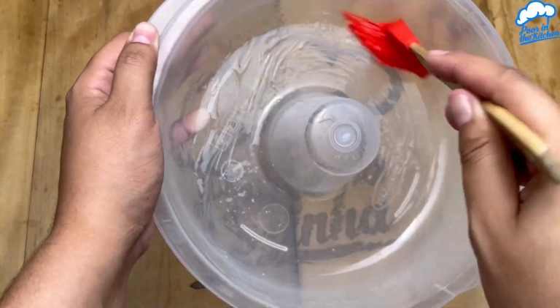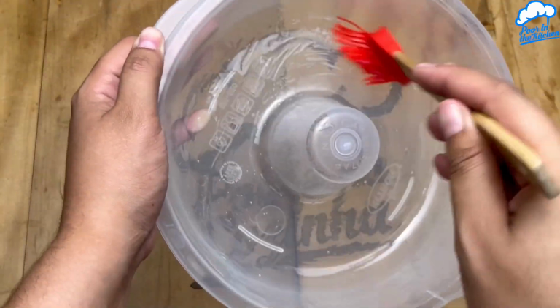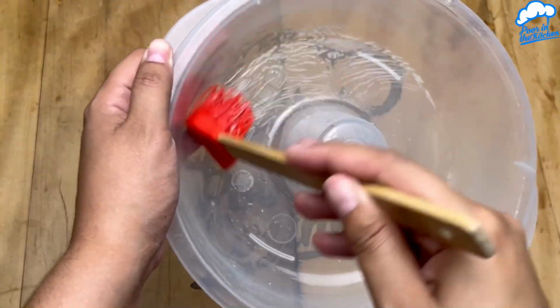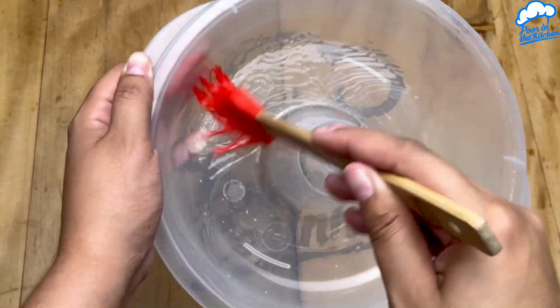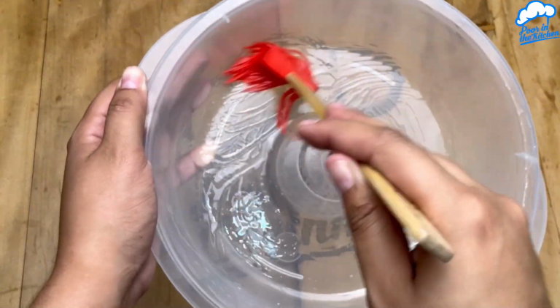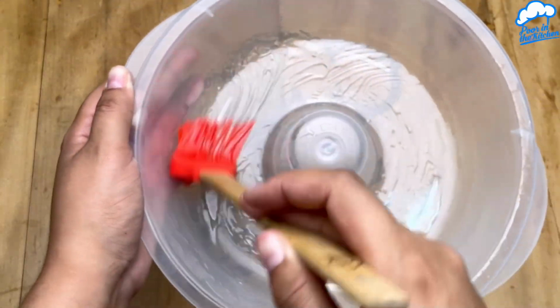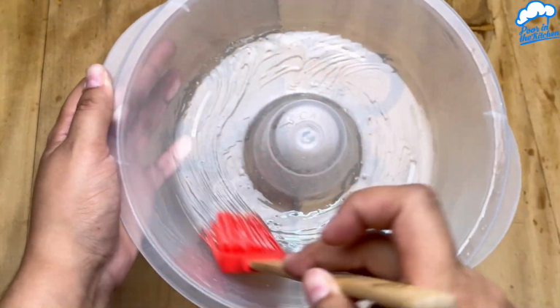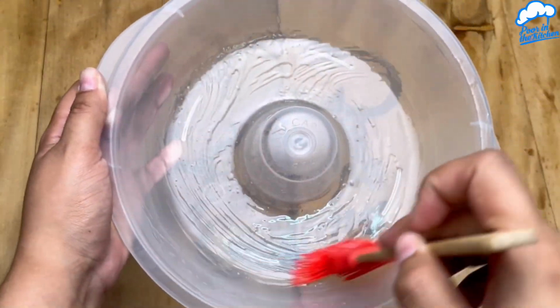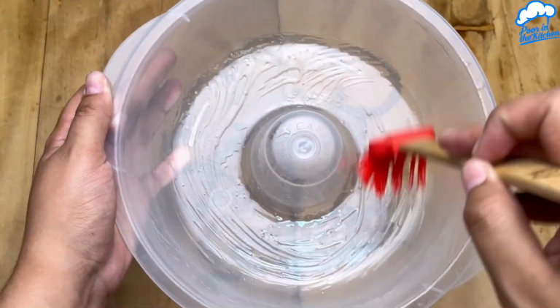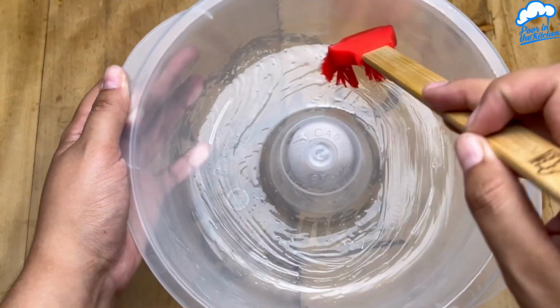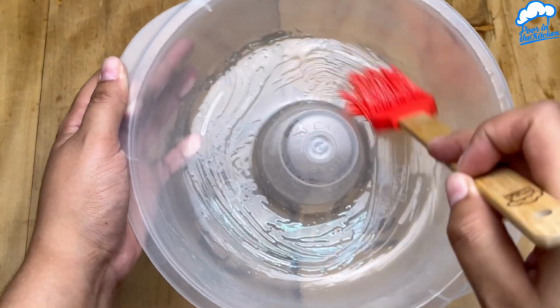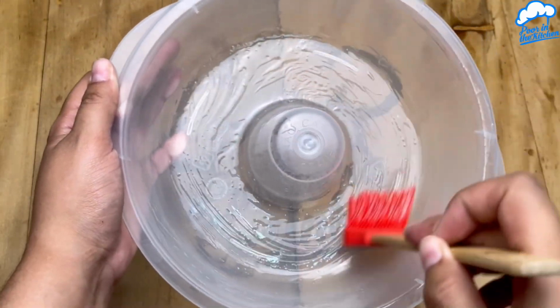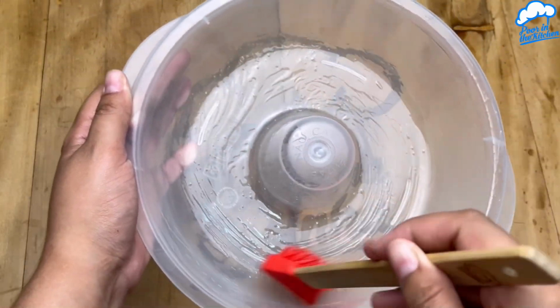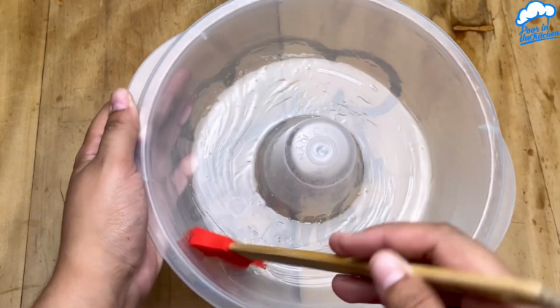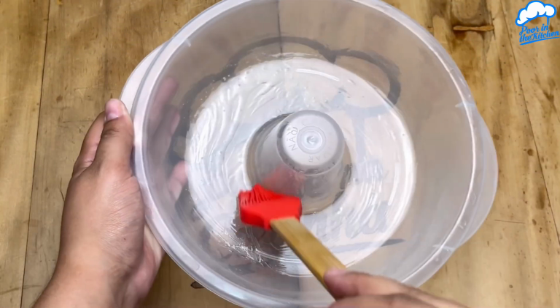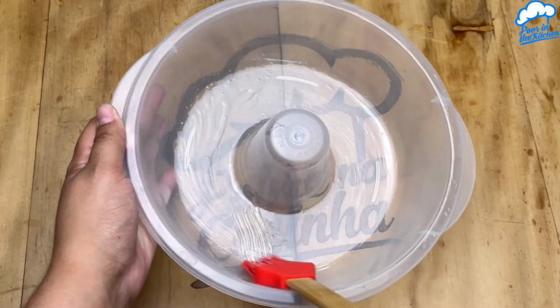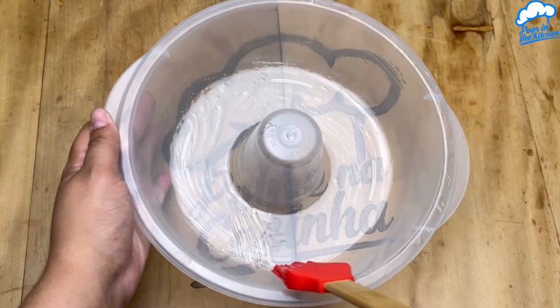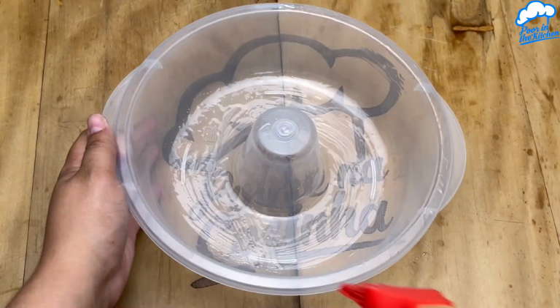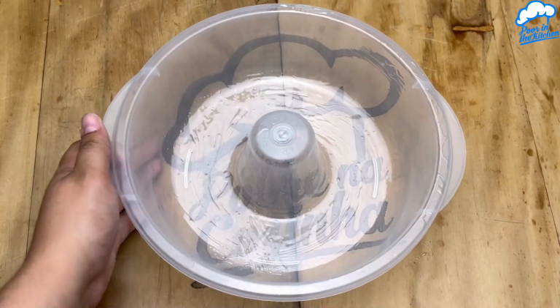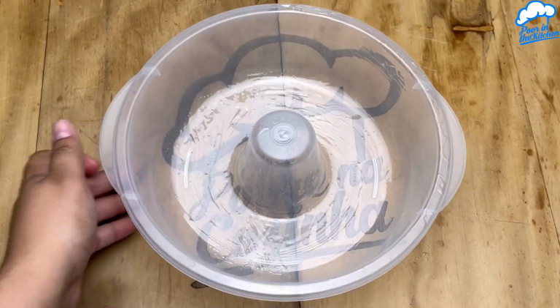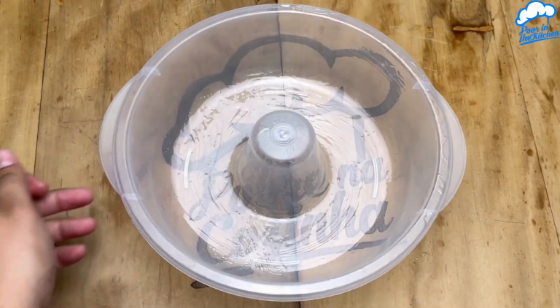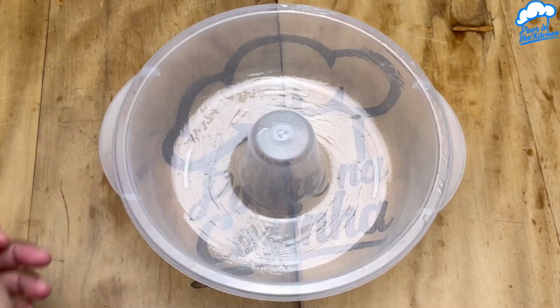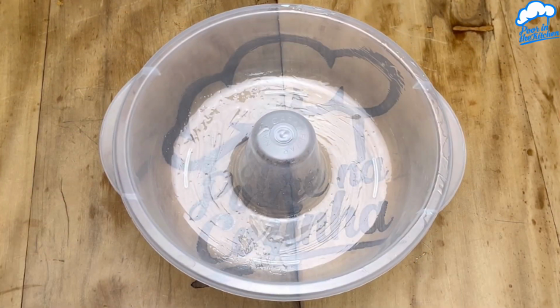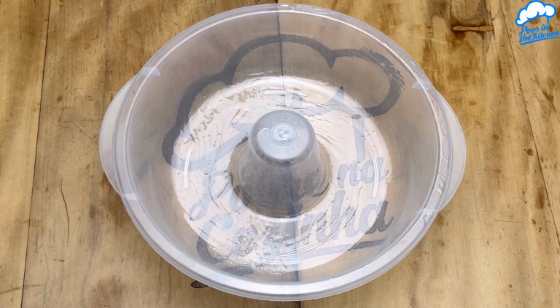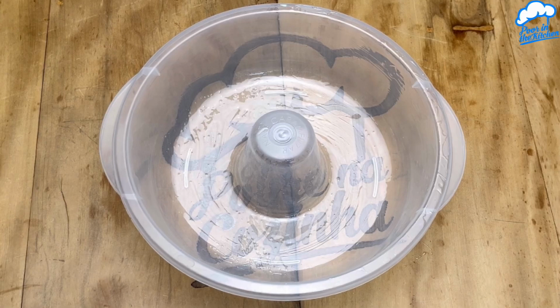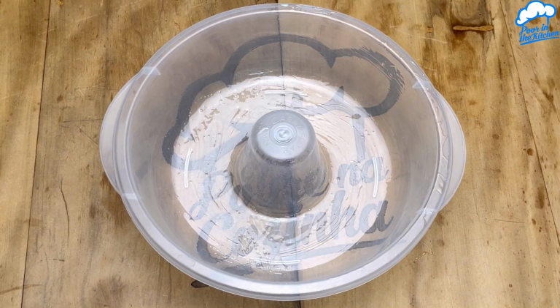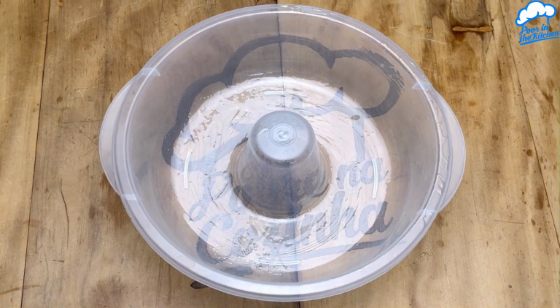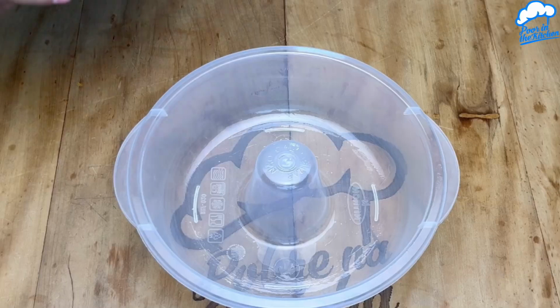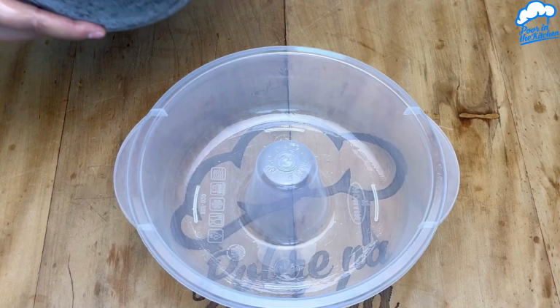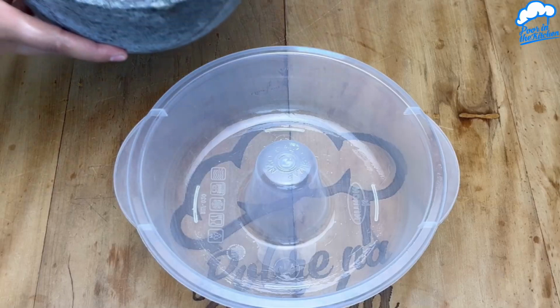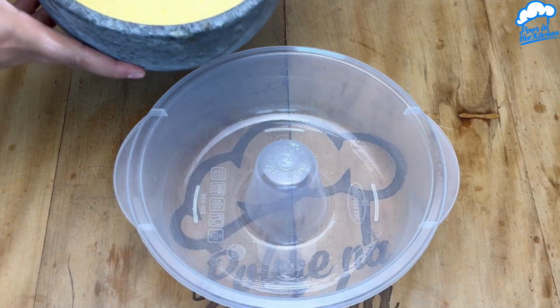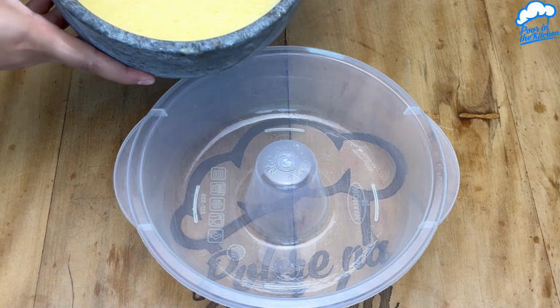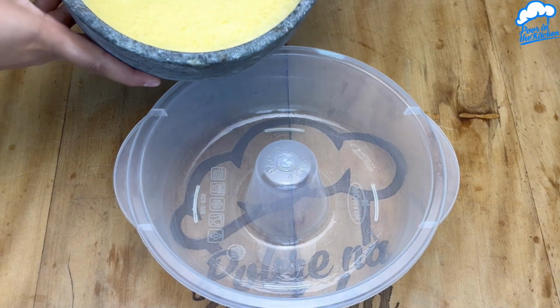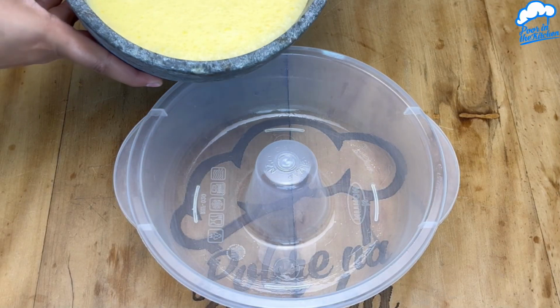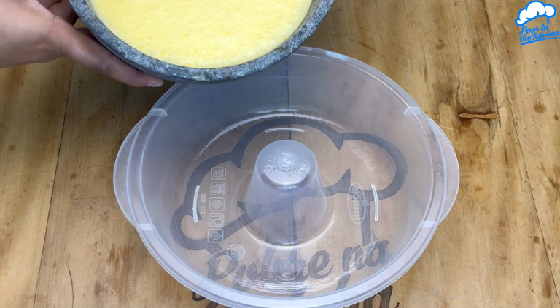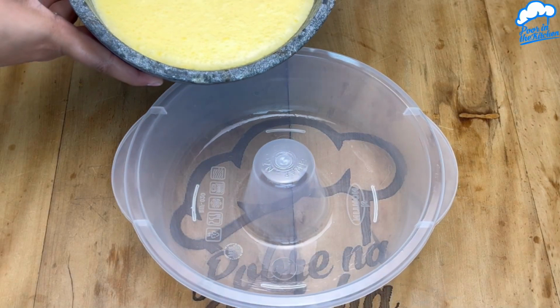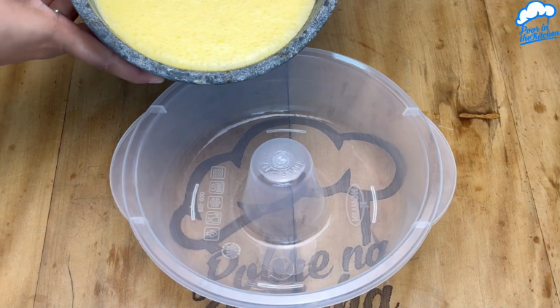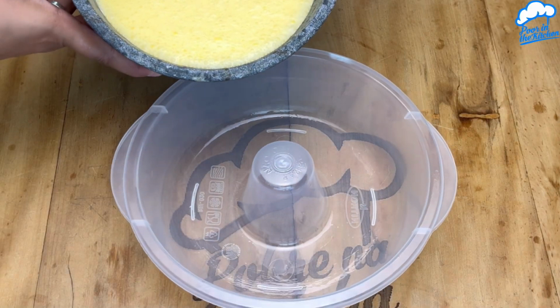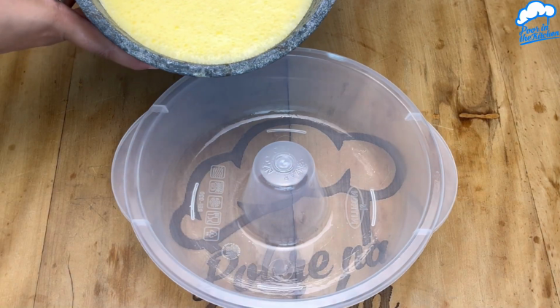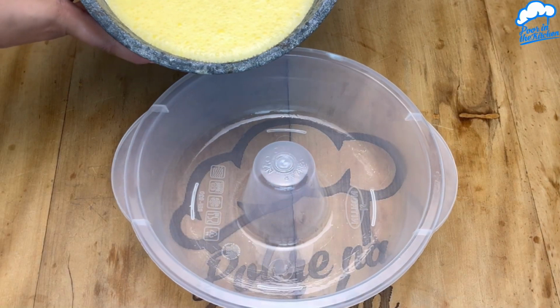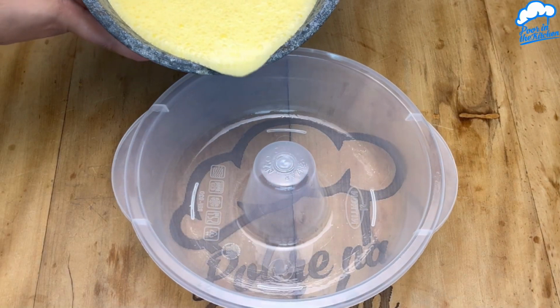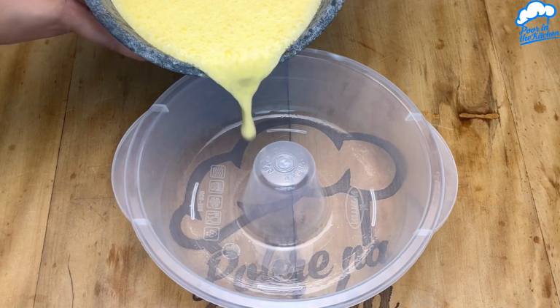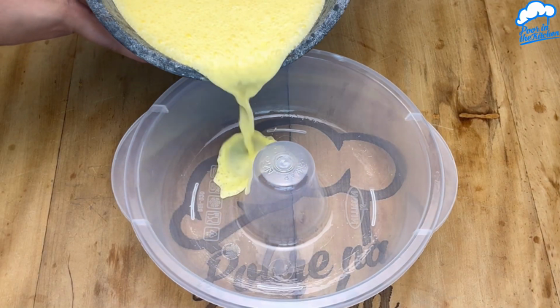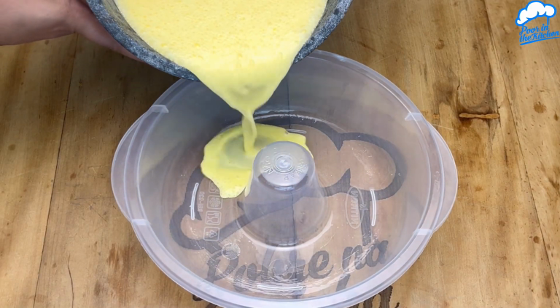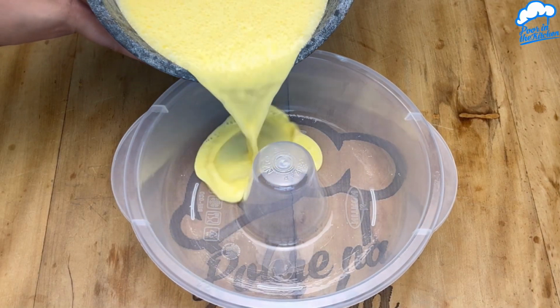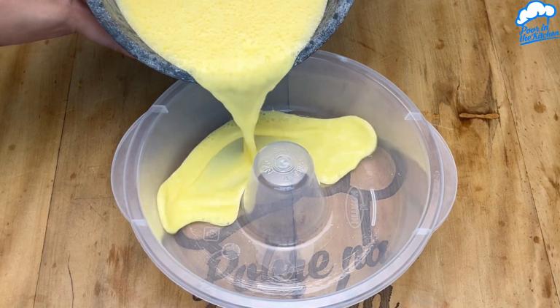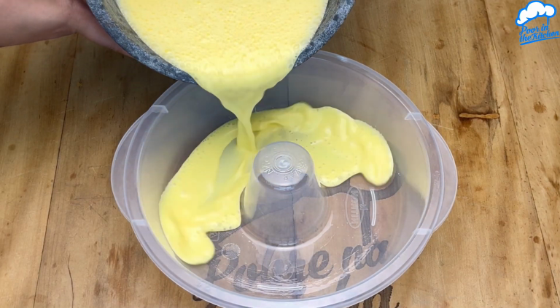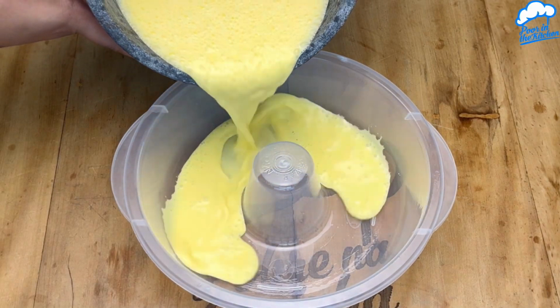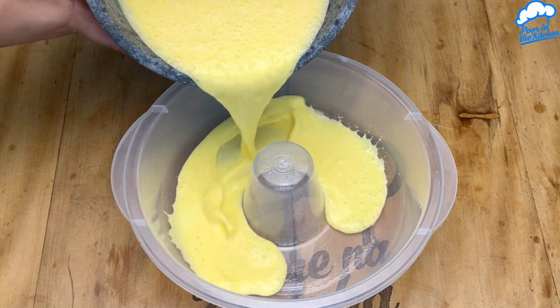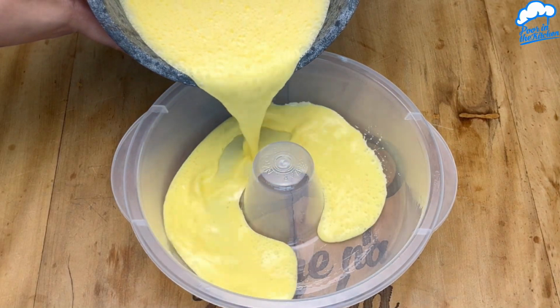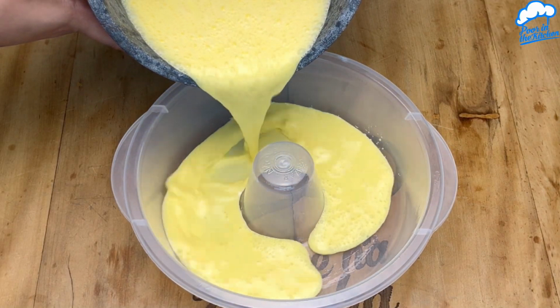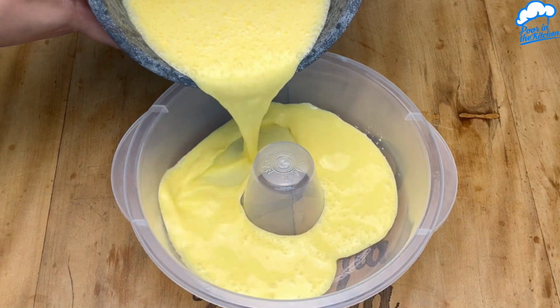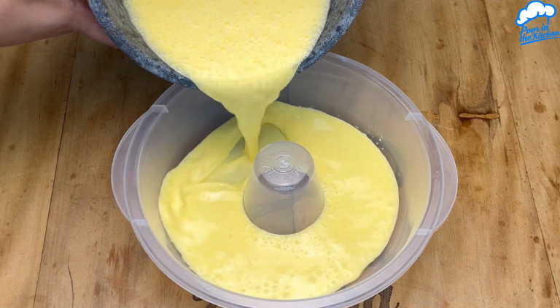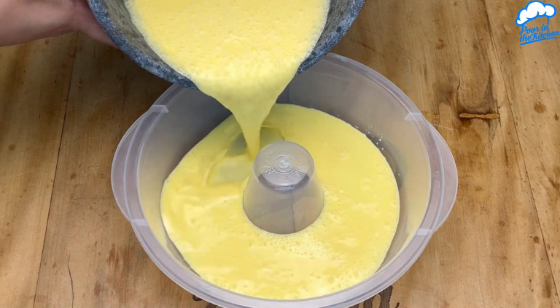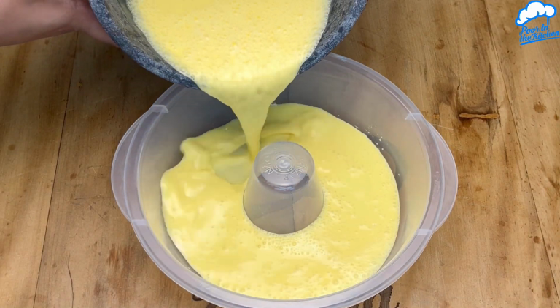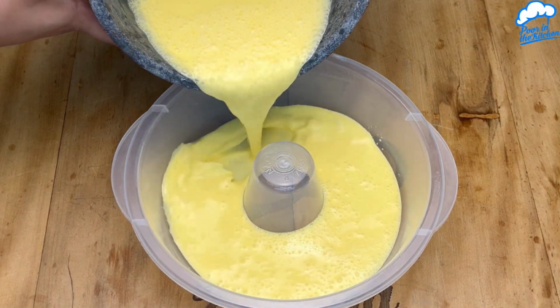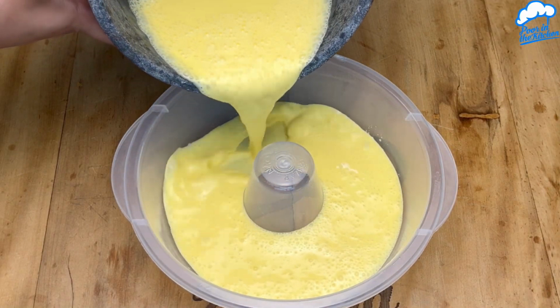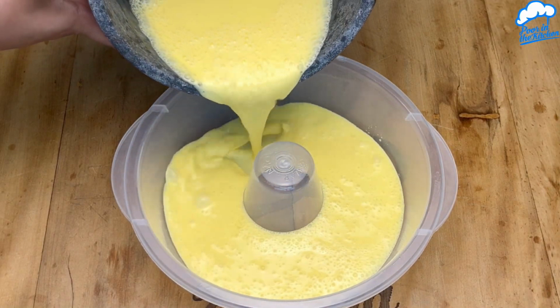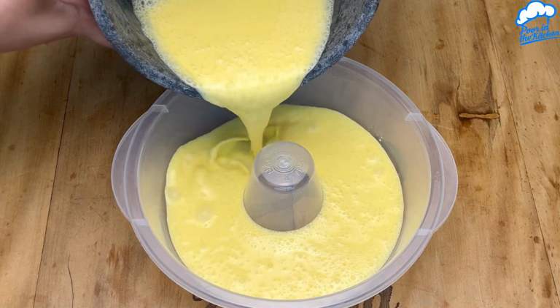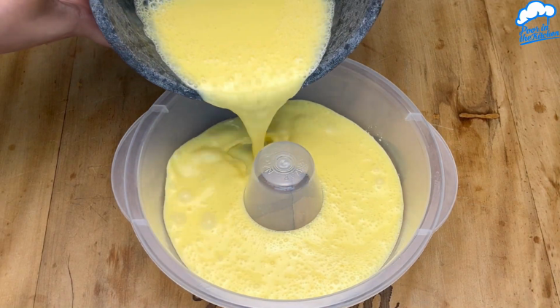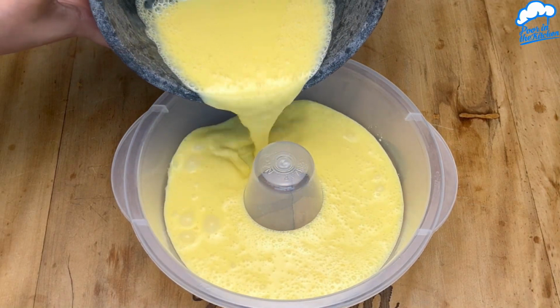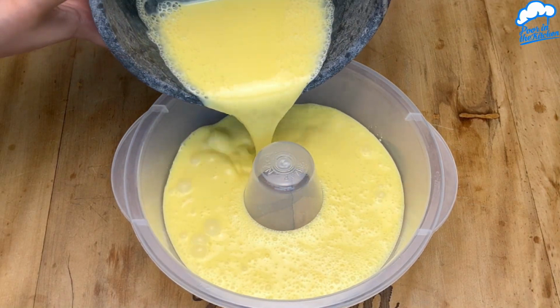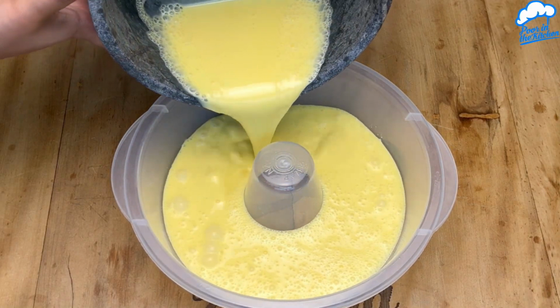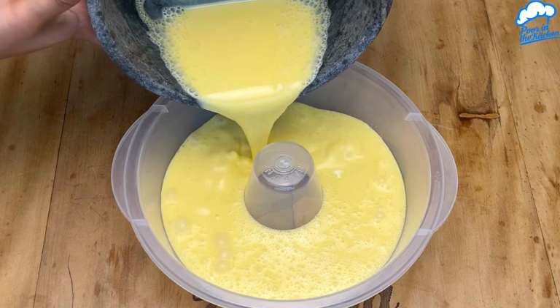With the mold greased, pour in all our liquid and refrigerate until it sets.